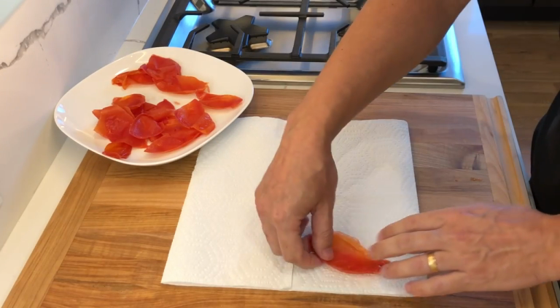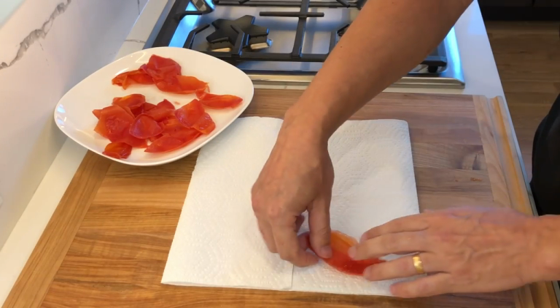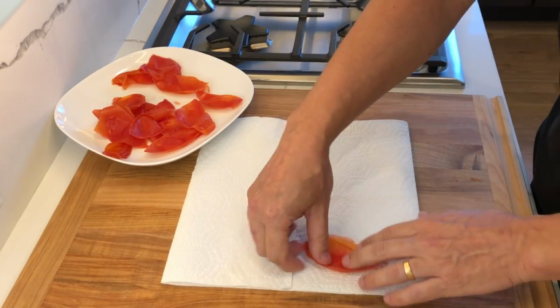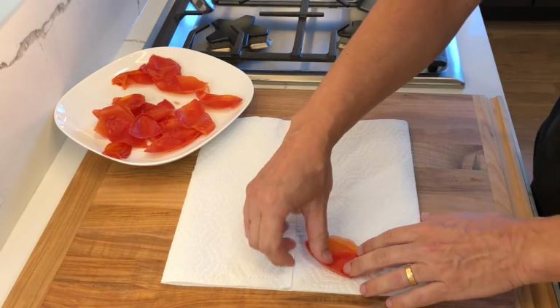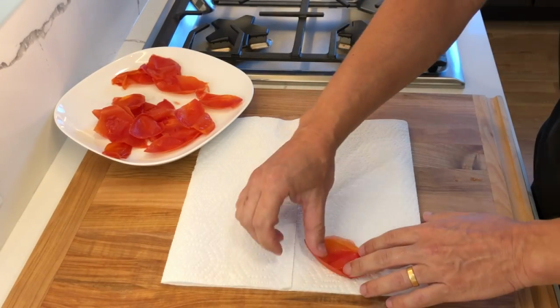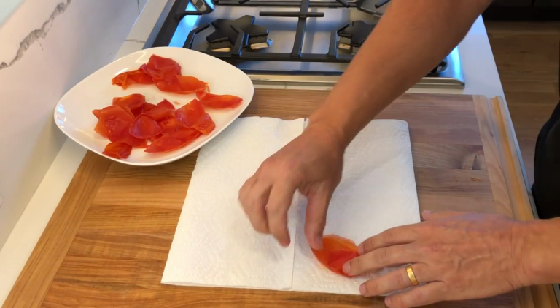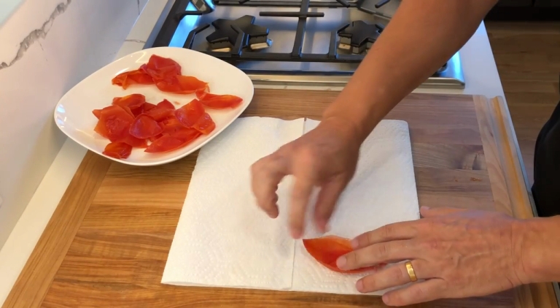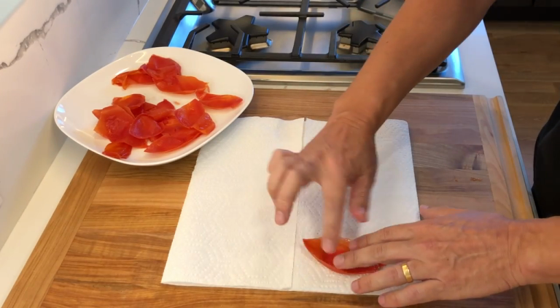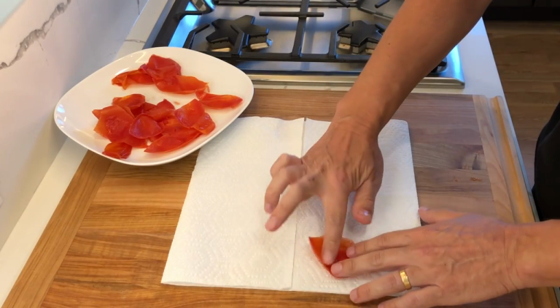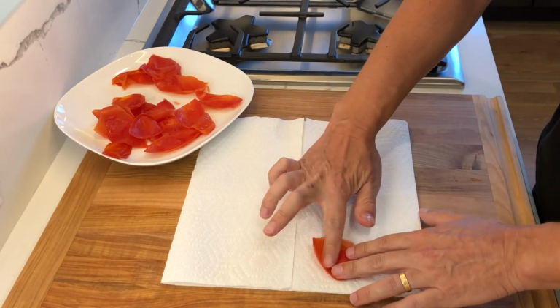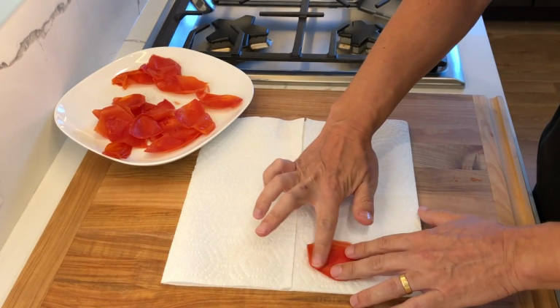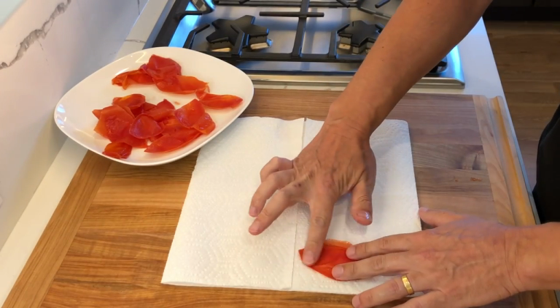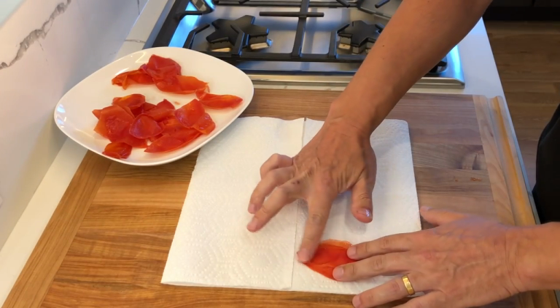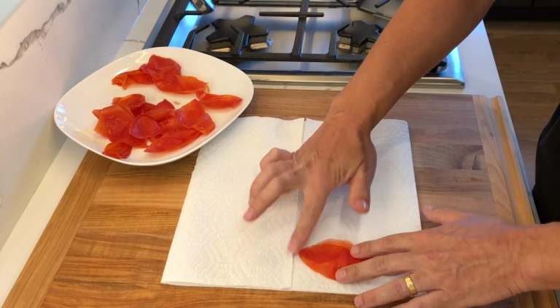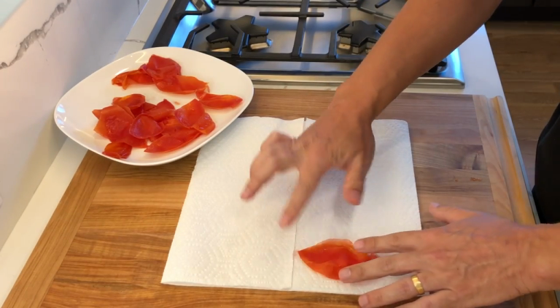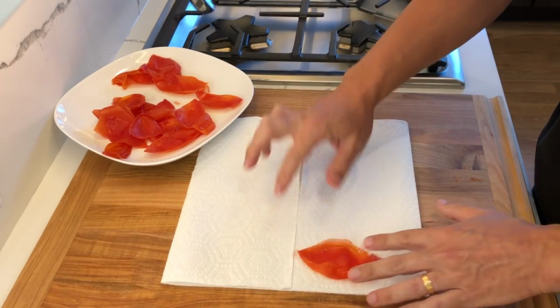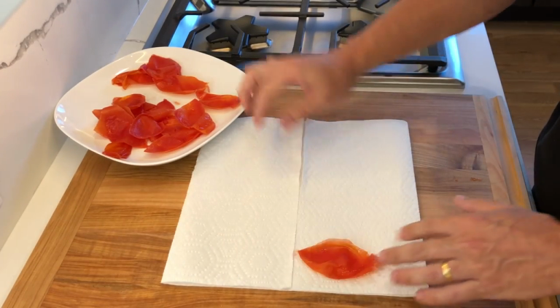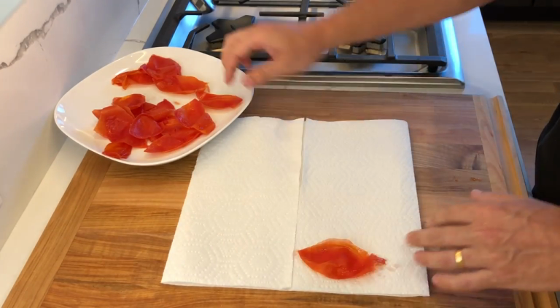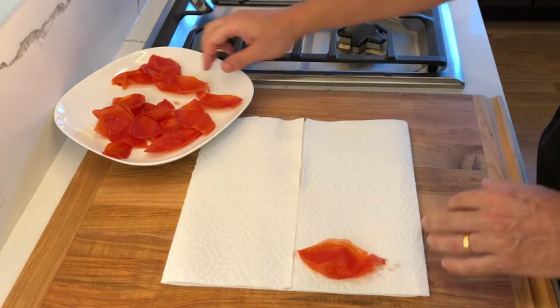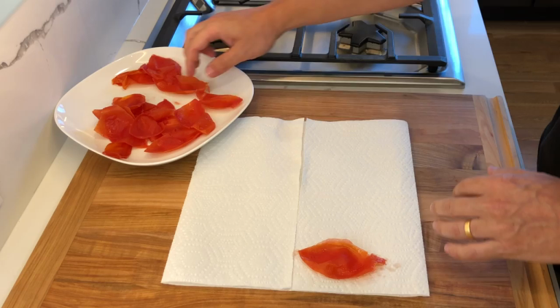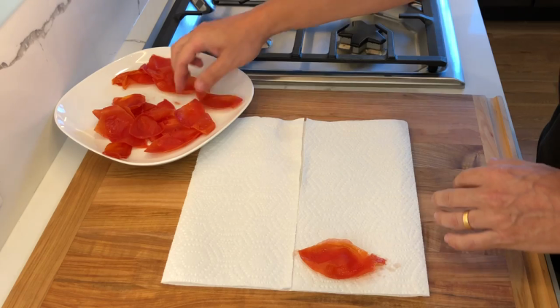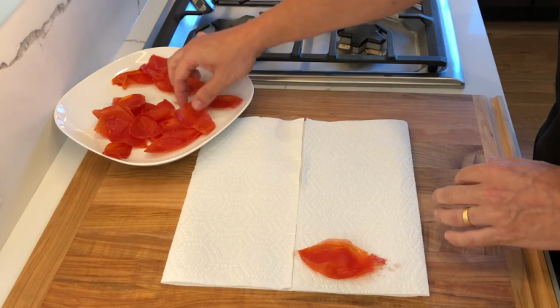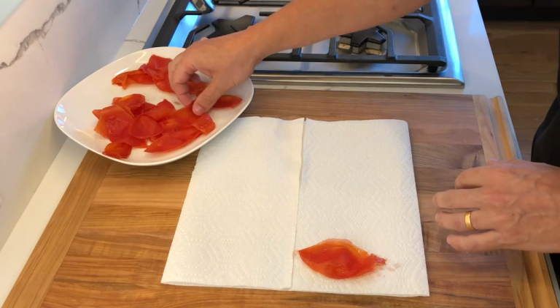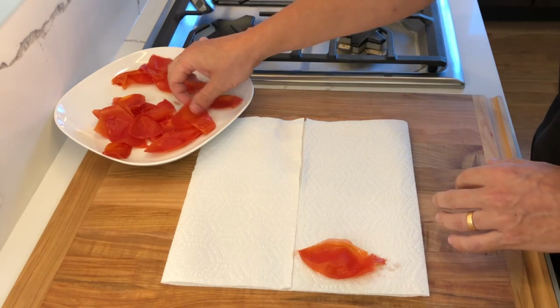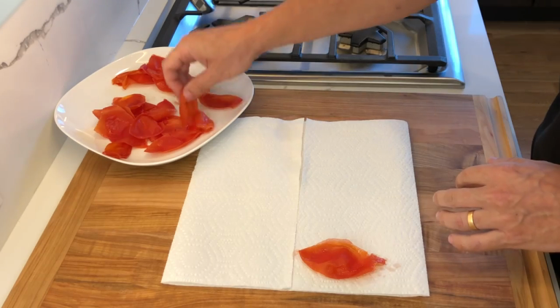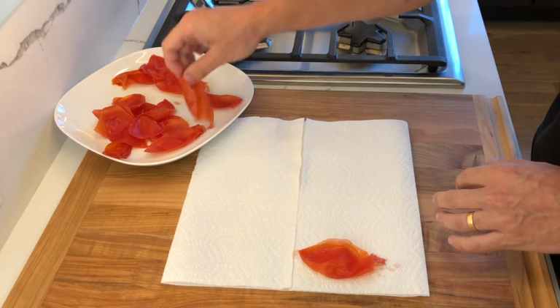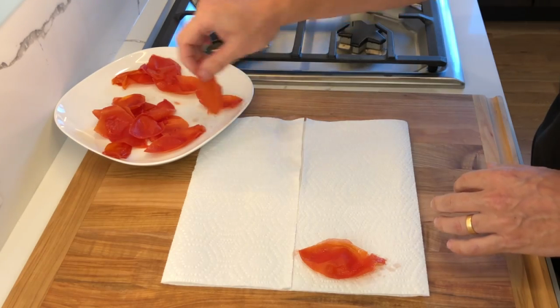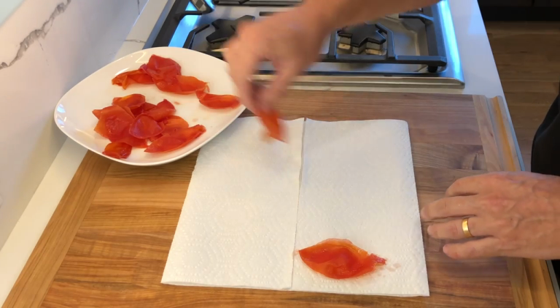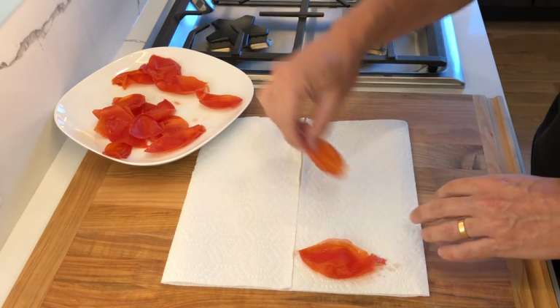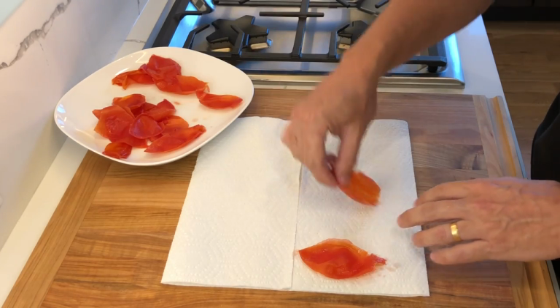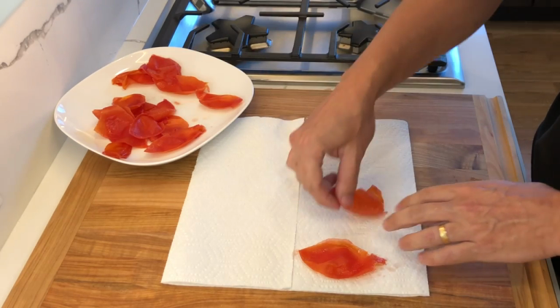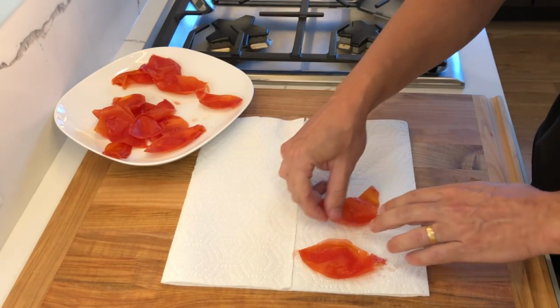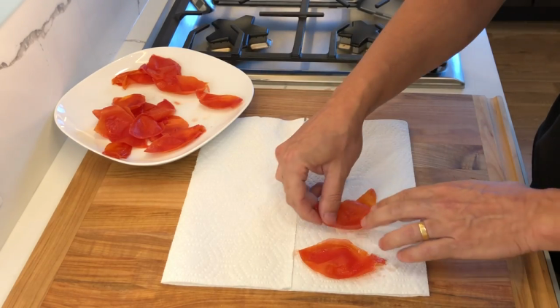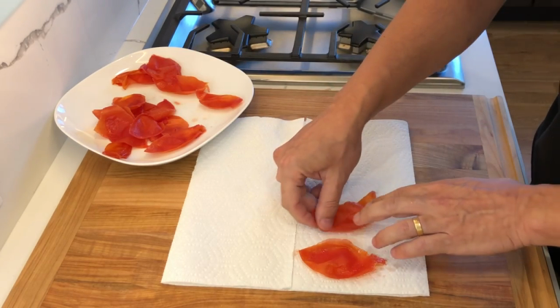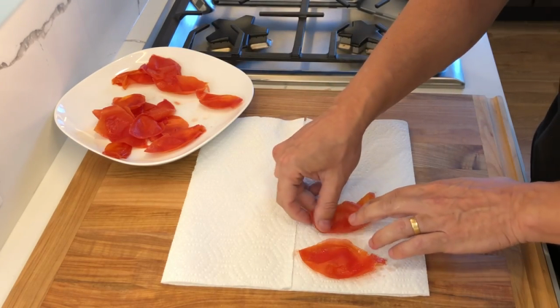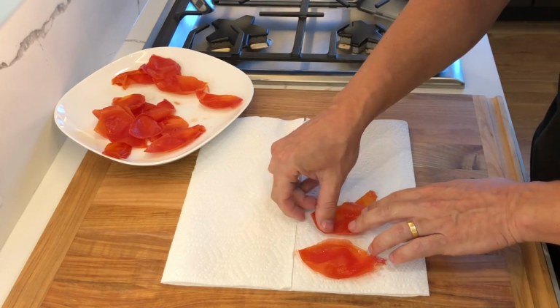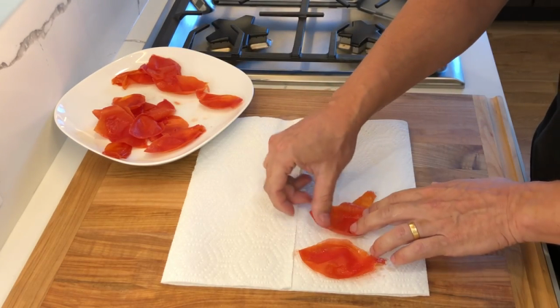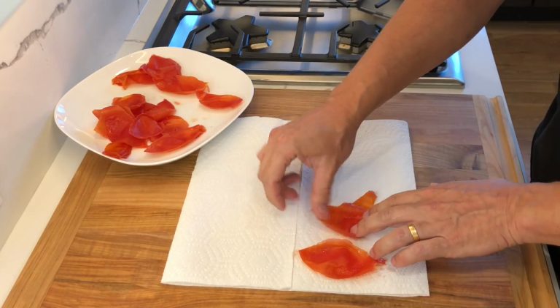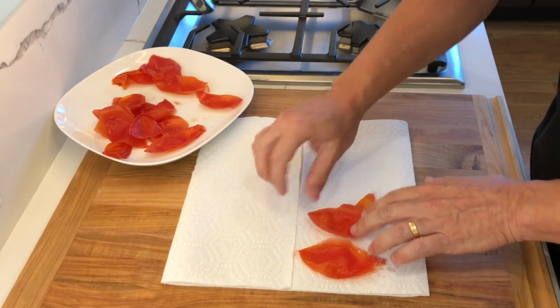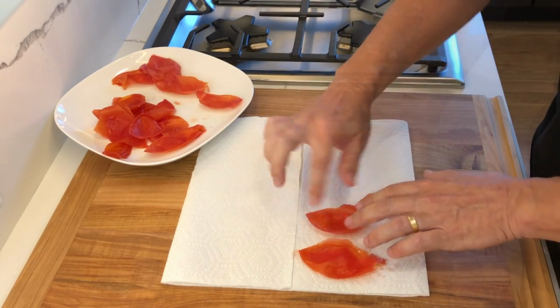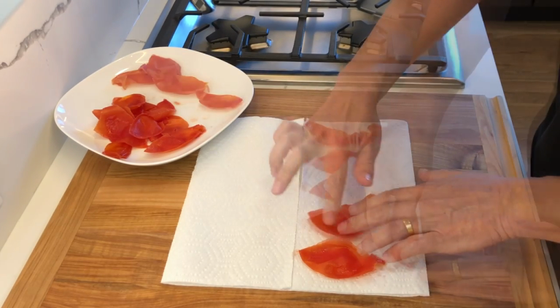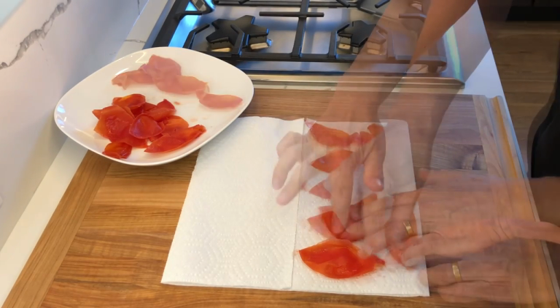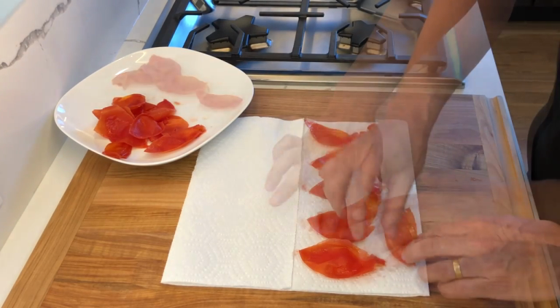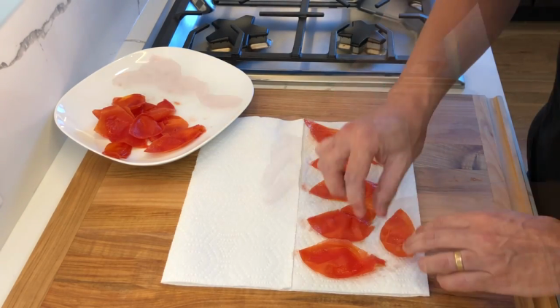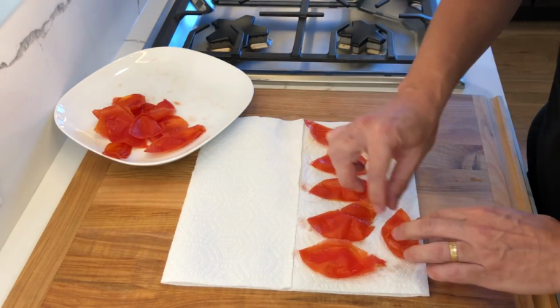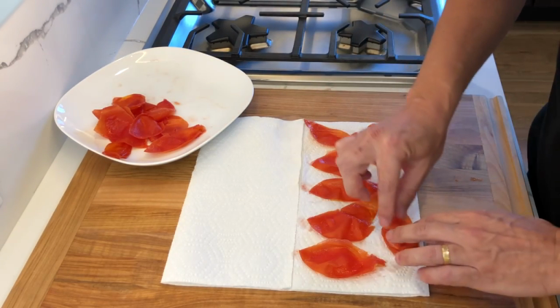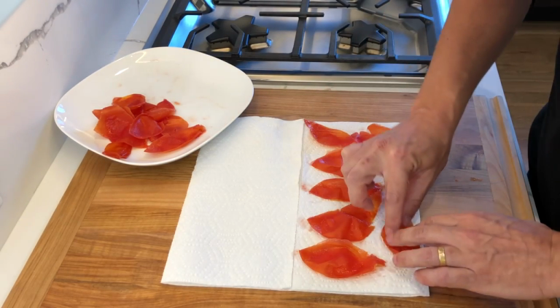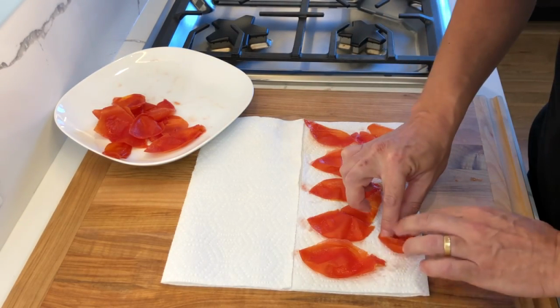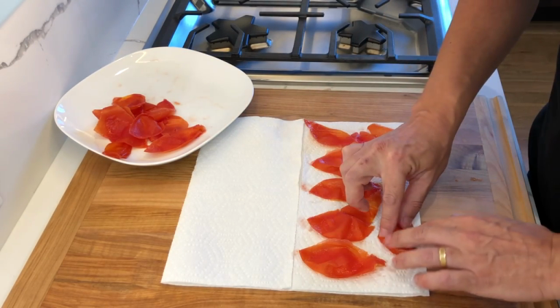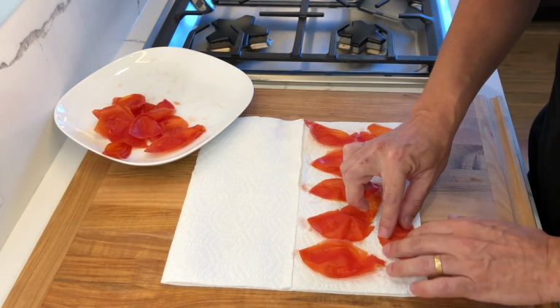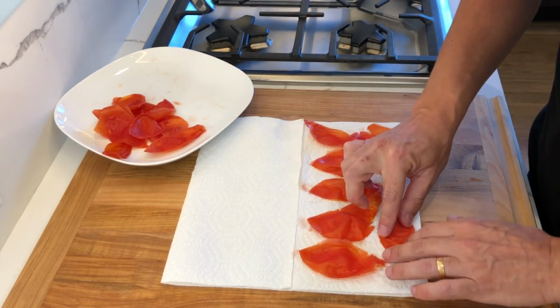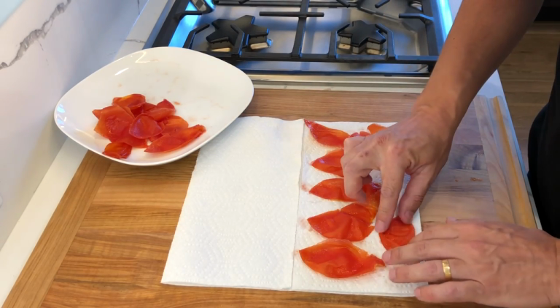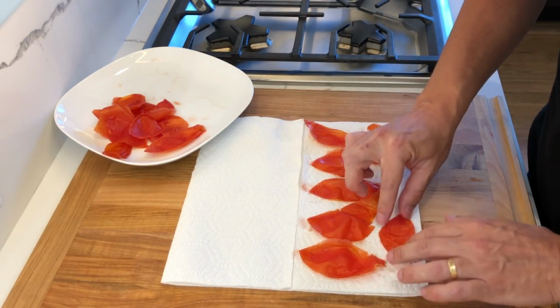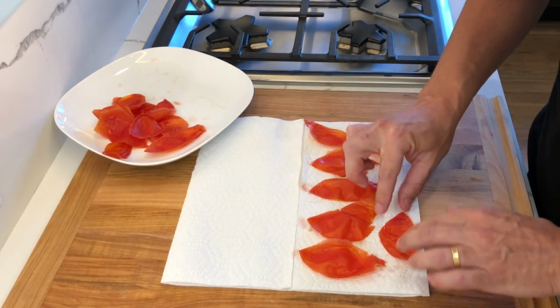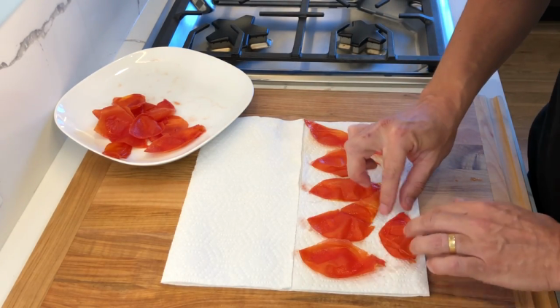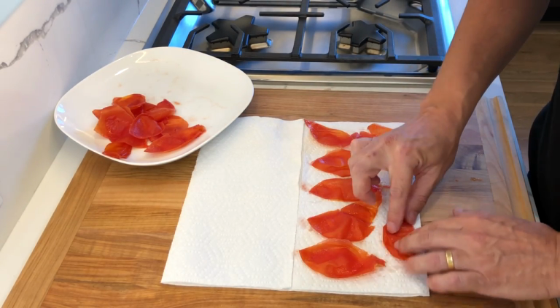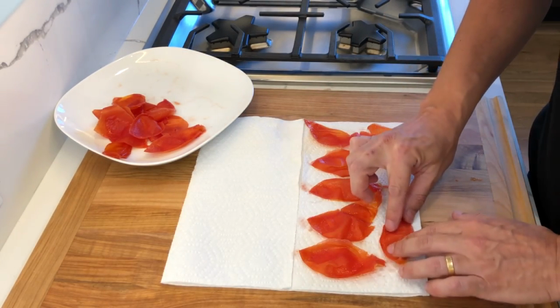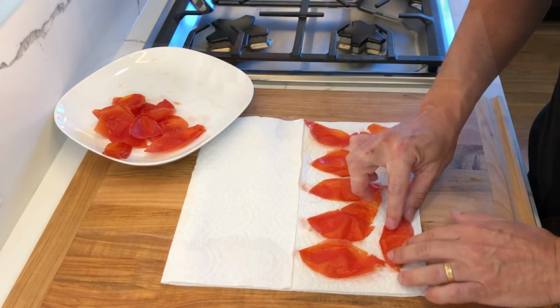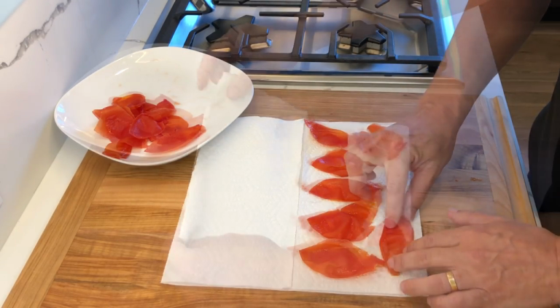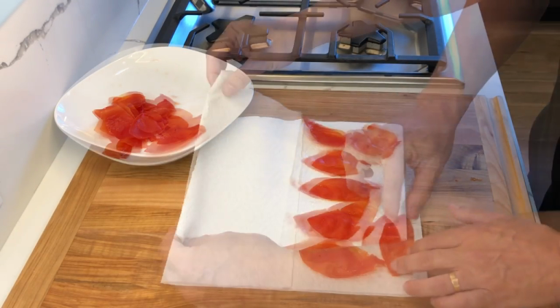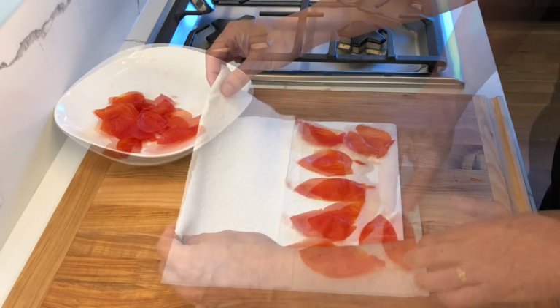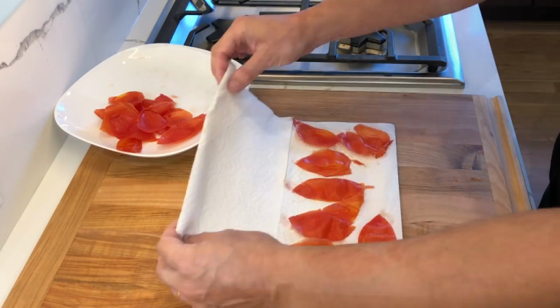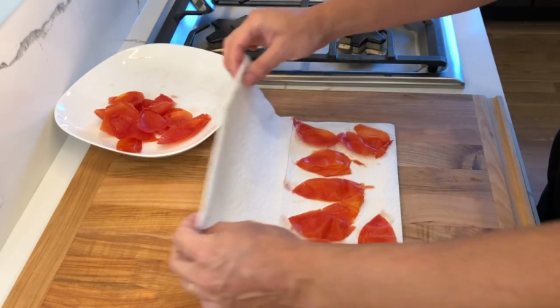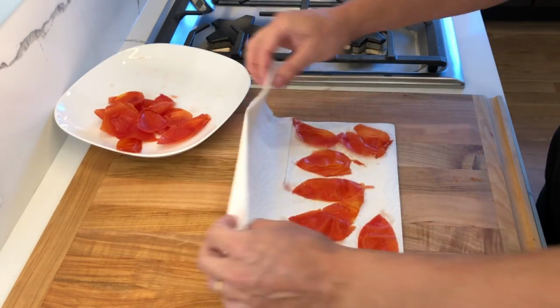Next, place the tomato skins between layers of paper towel and pat them dry to remove any excess liquid.